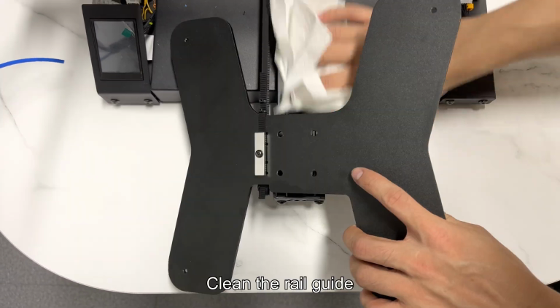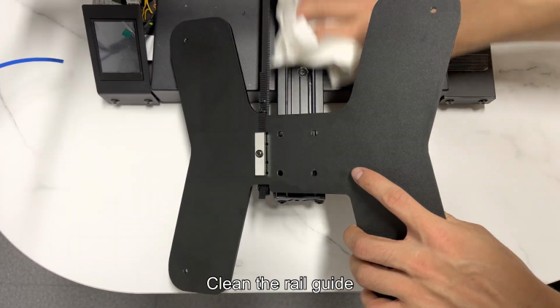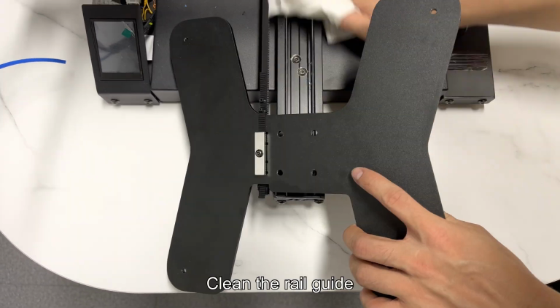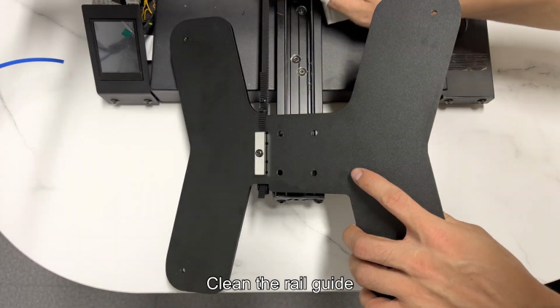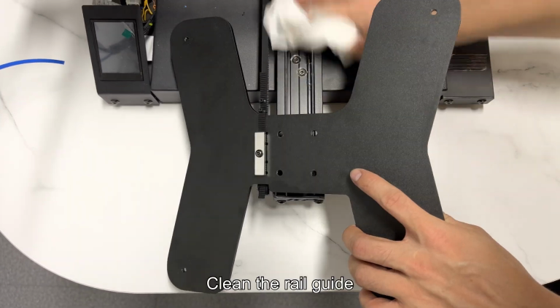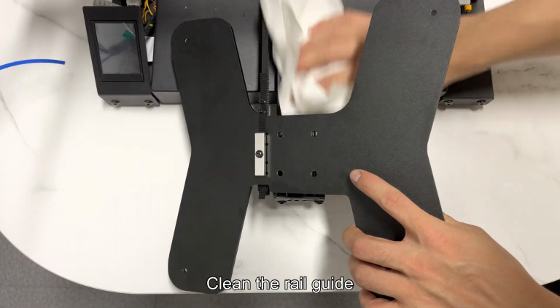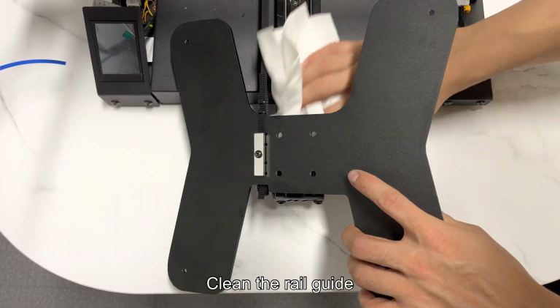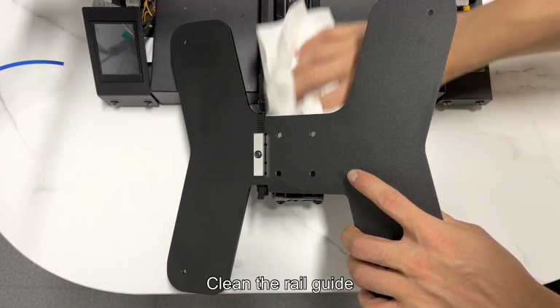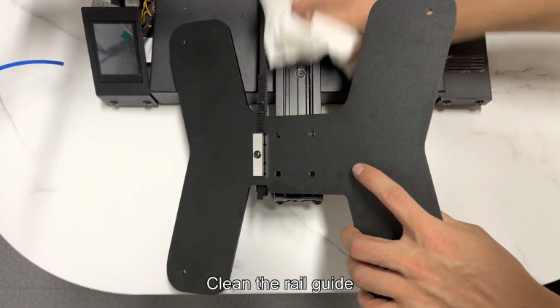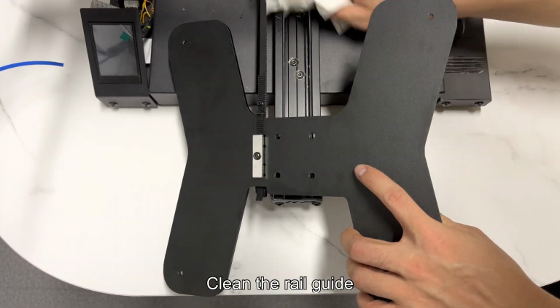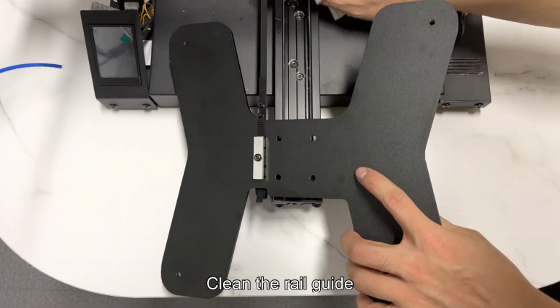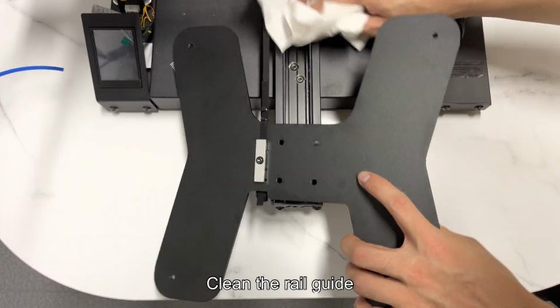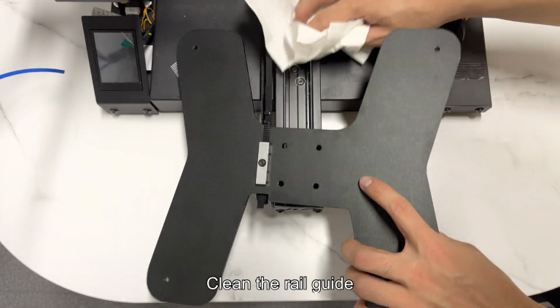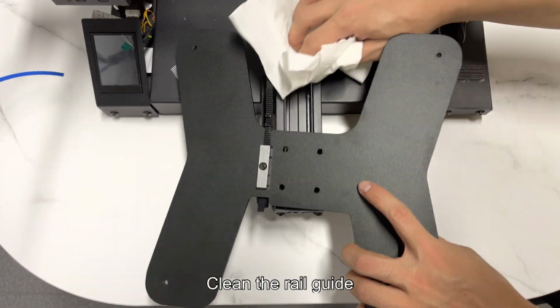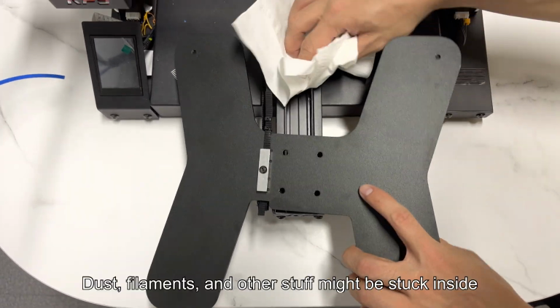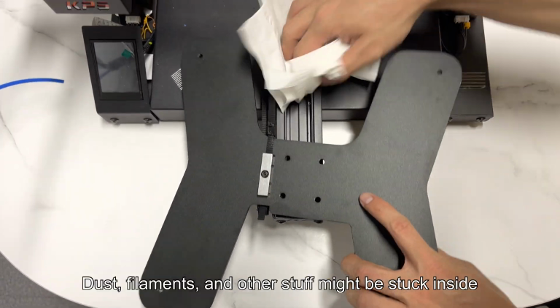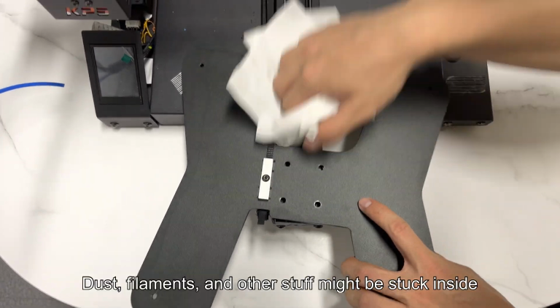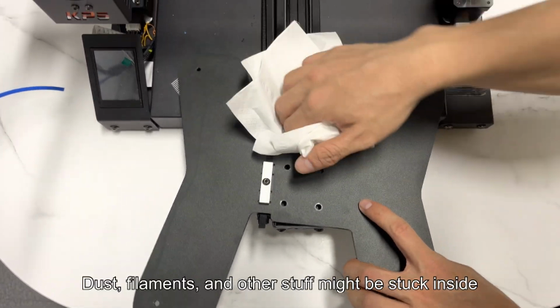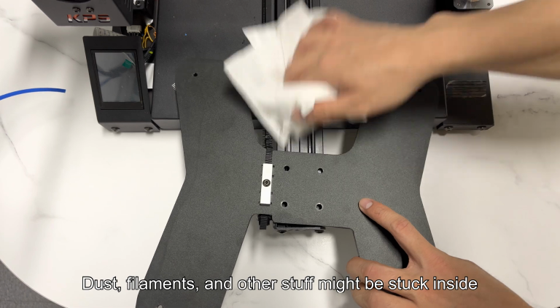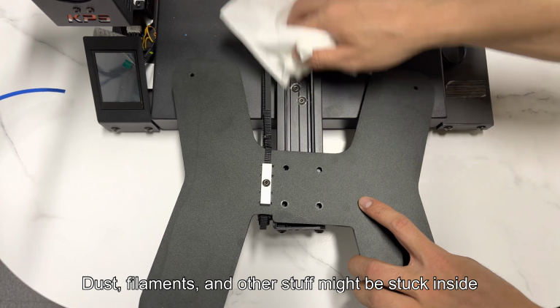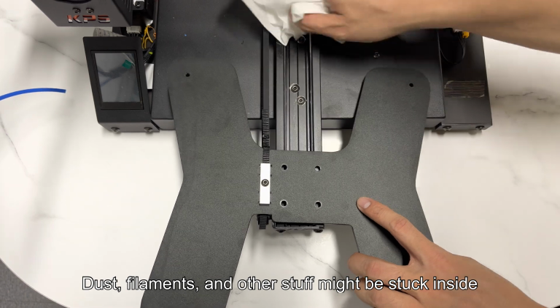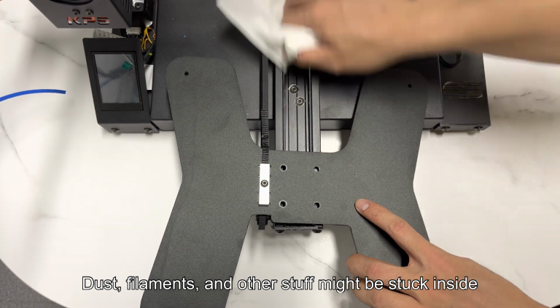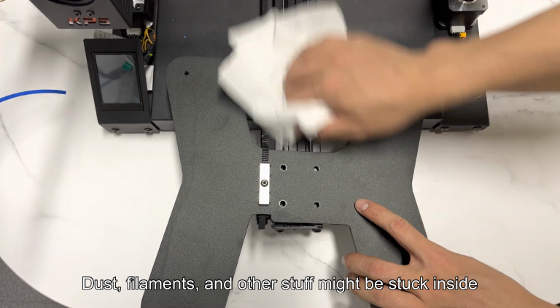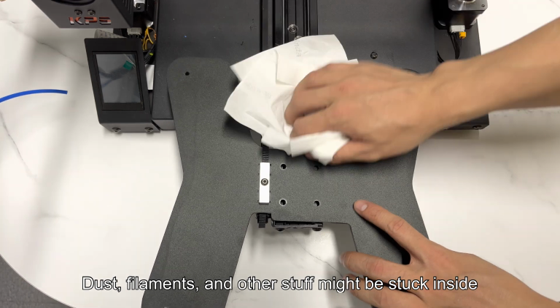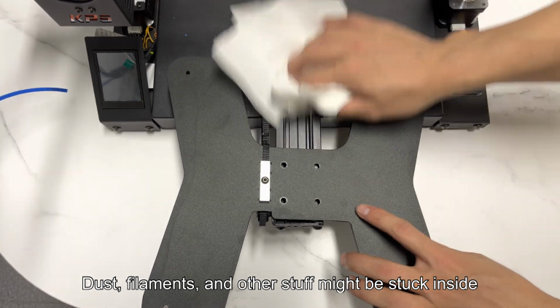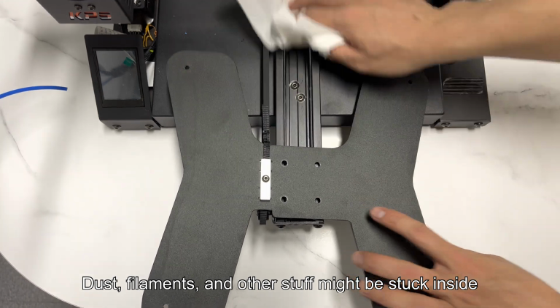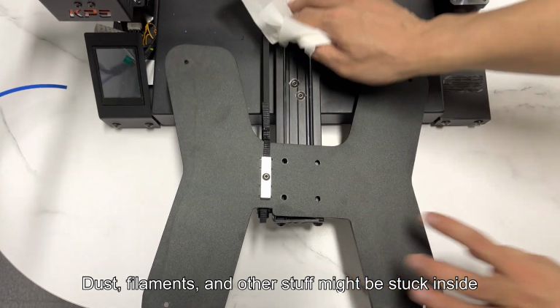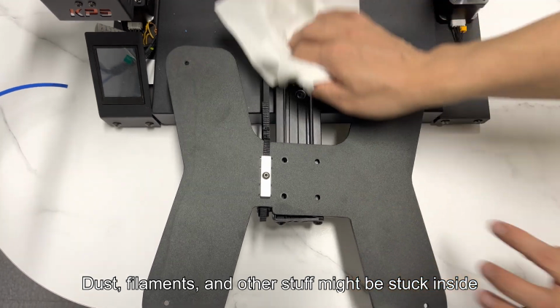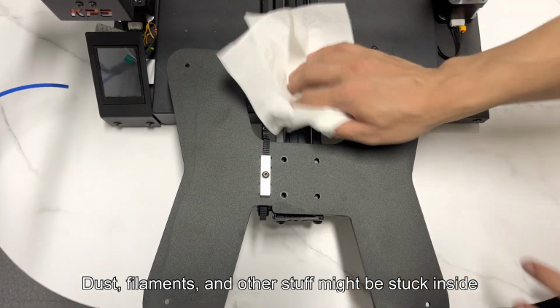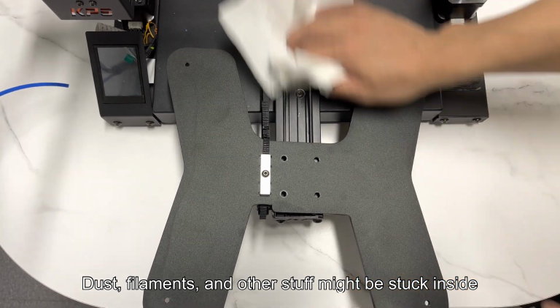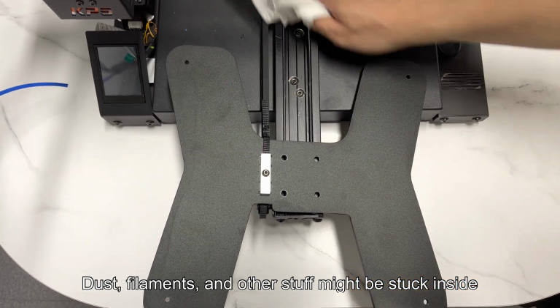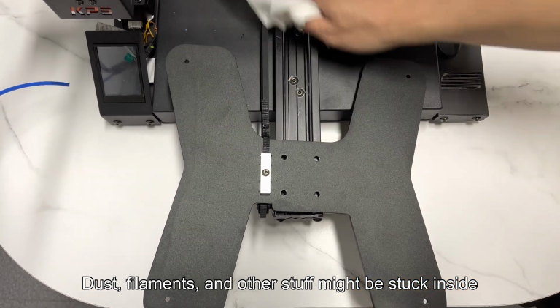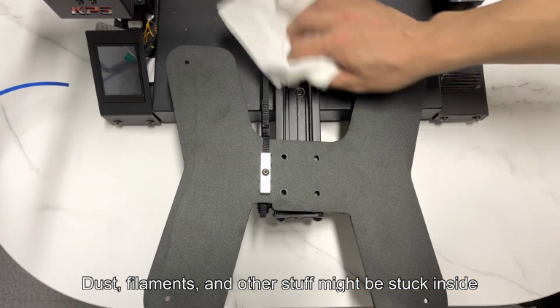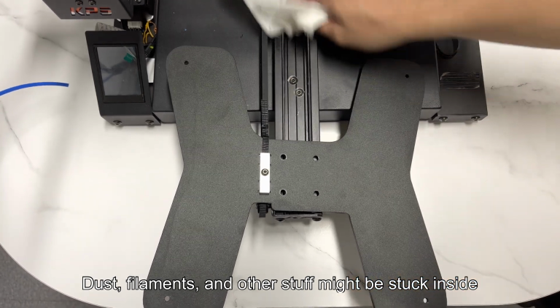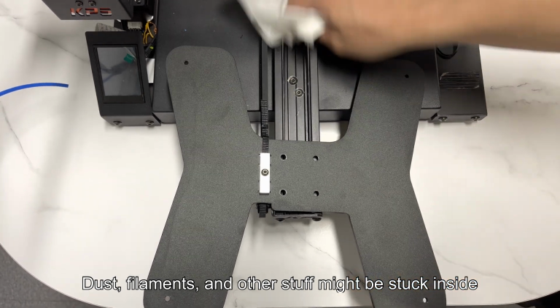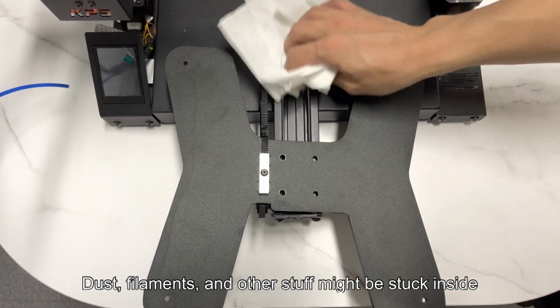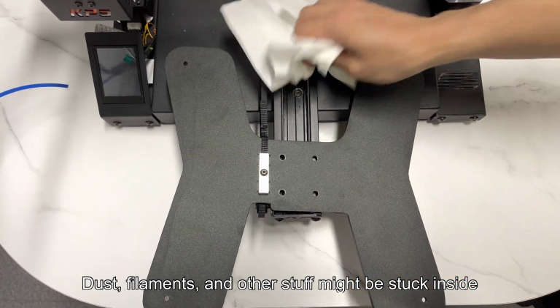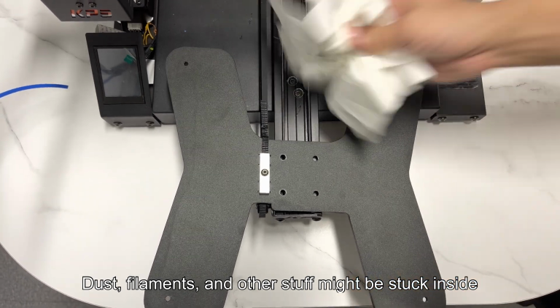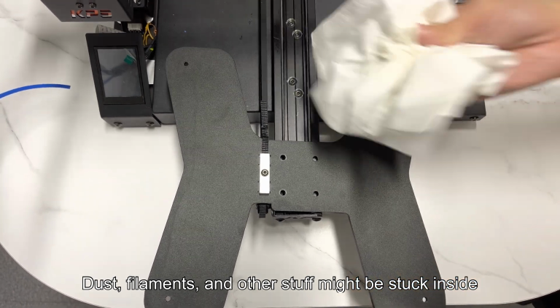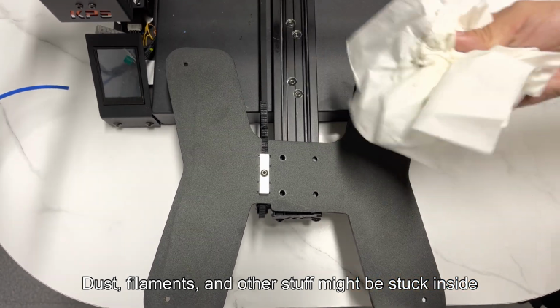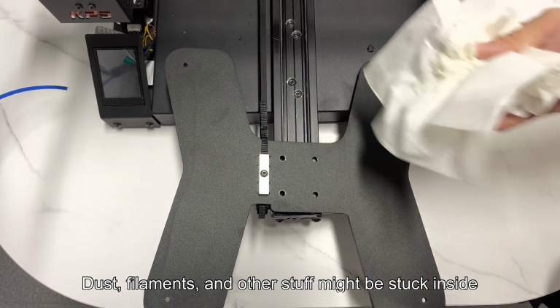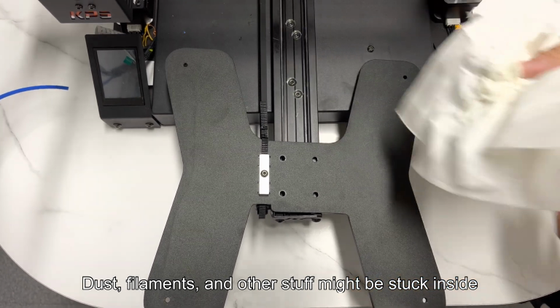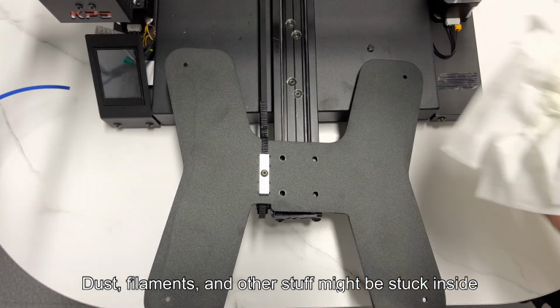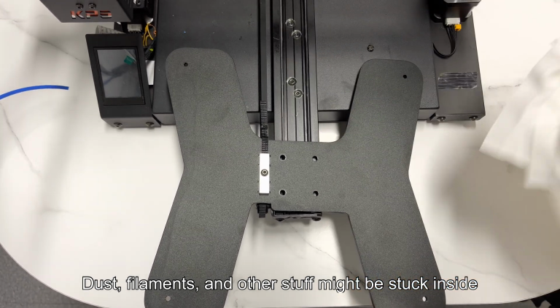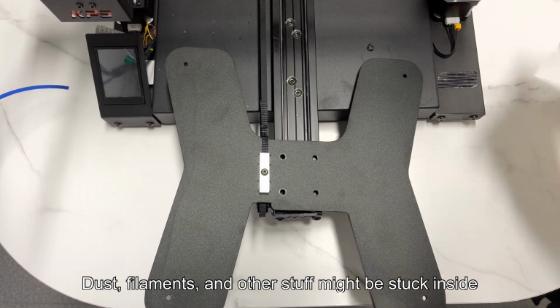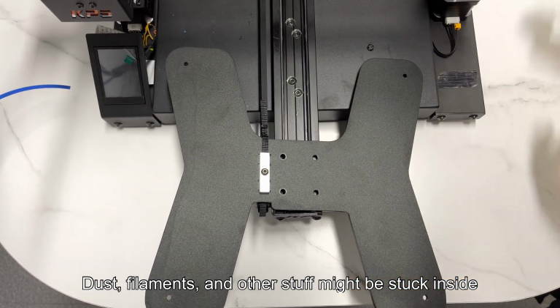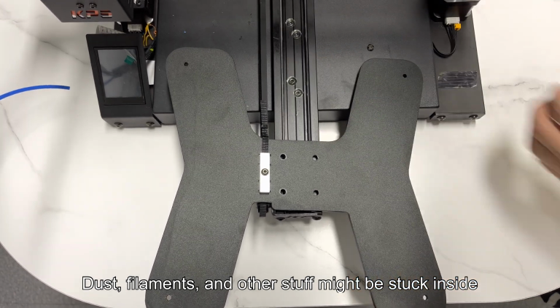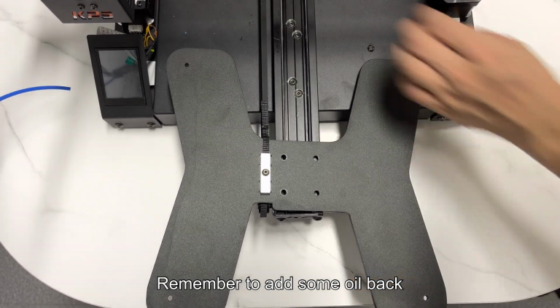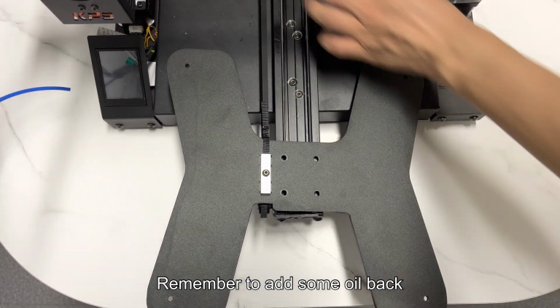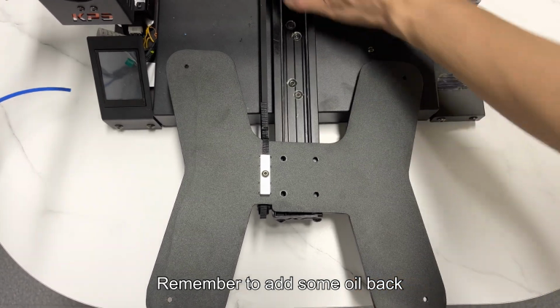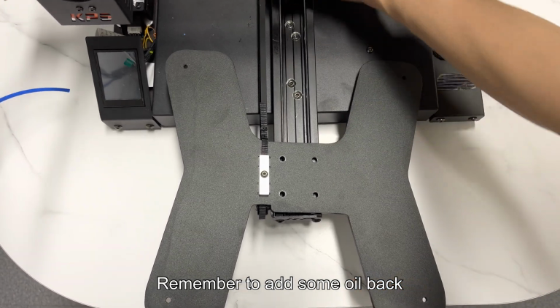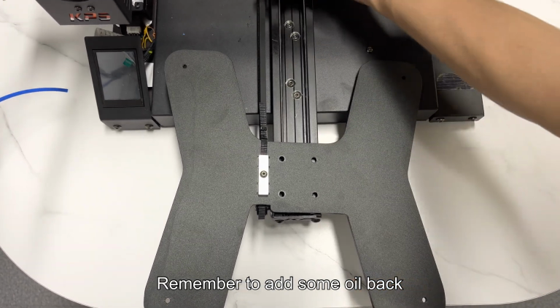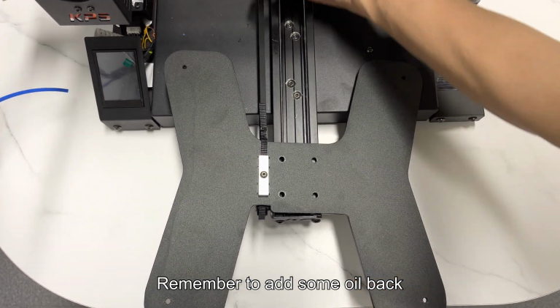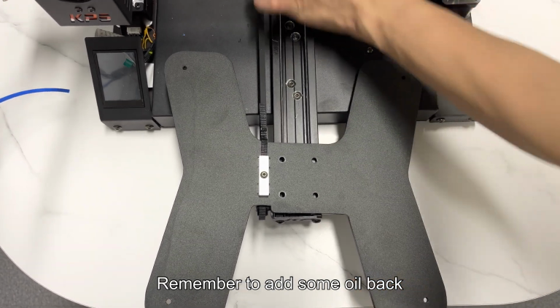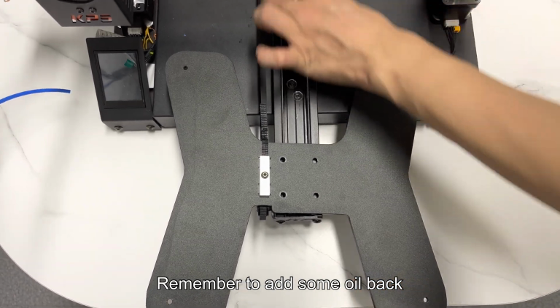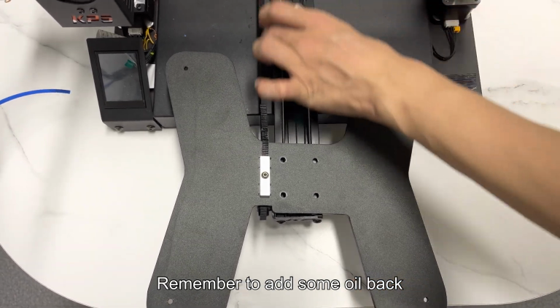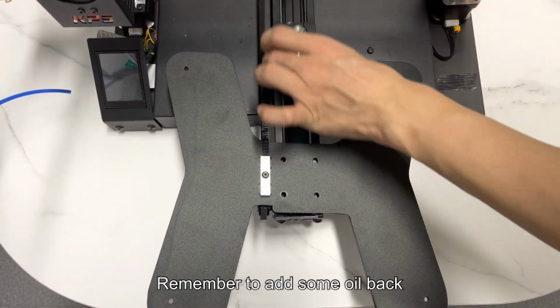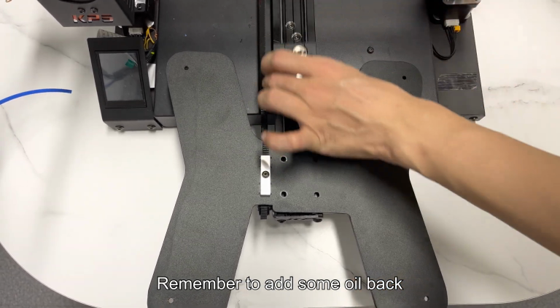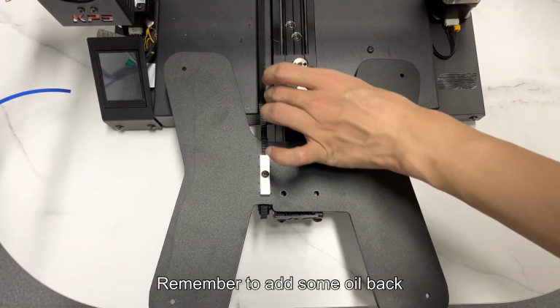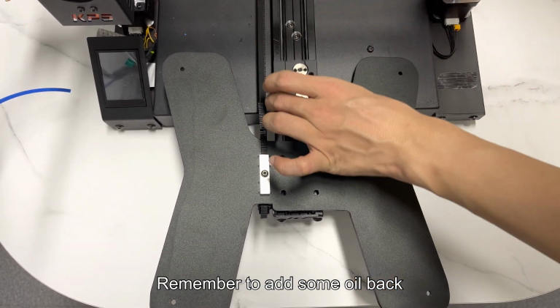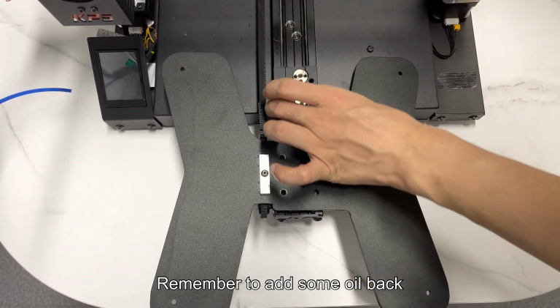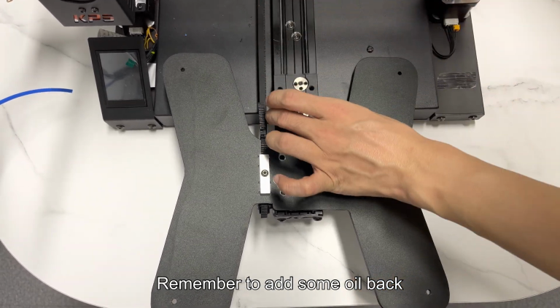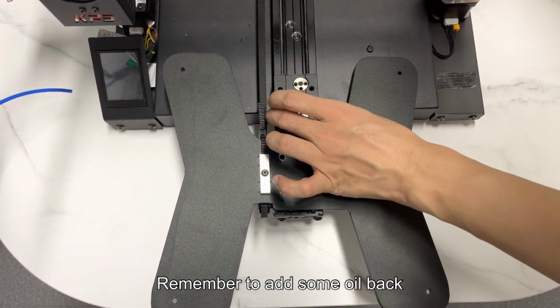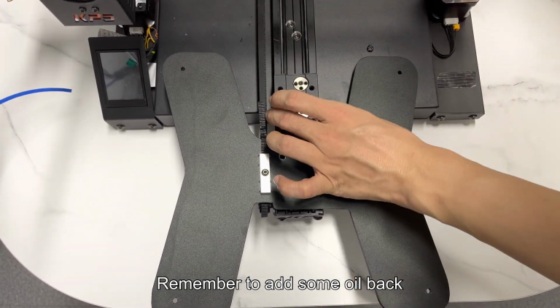Clean the rail guide. Dust, filaments, and other stuff might be stuck inside. Remember to add some oil back.